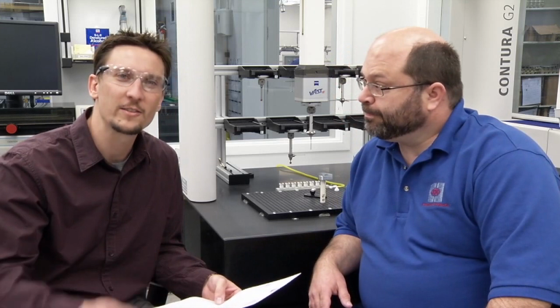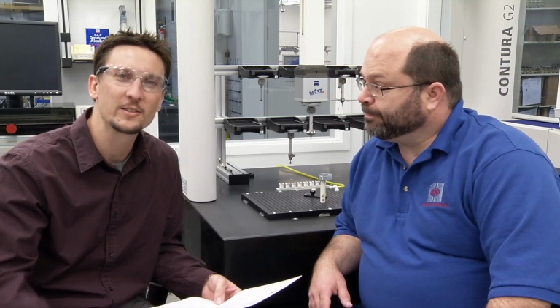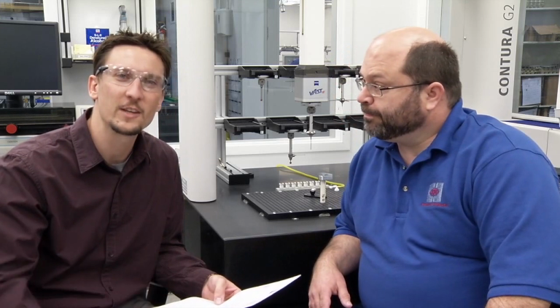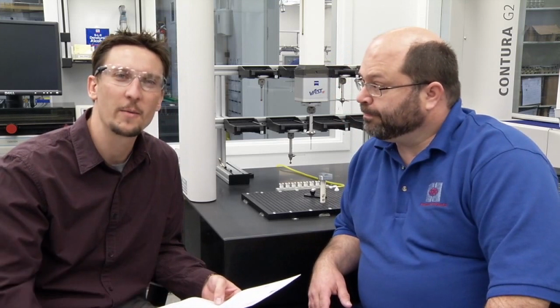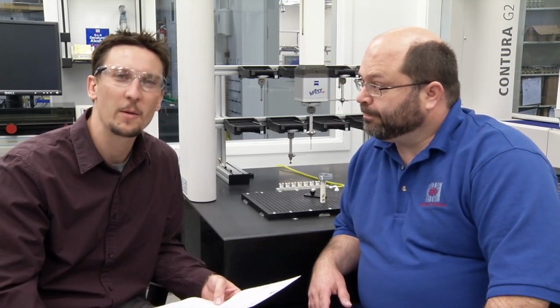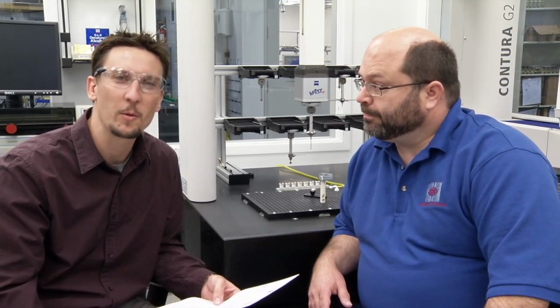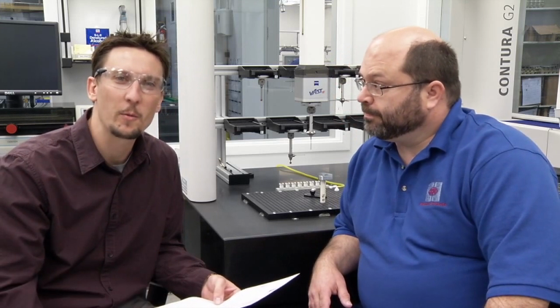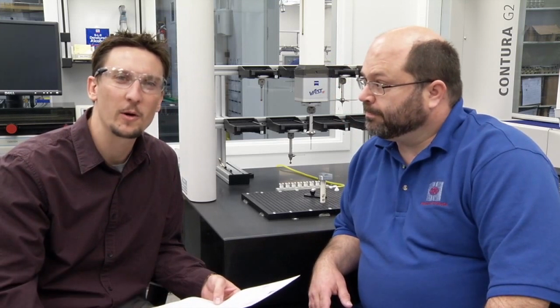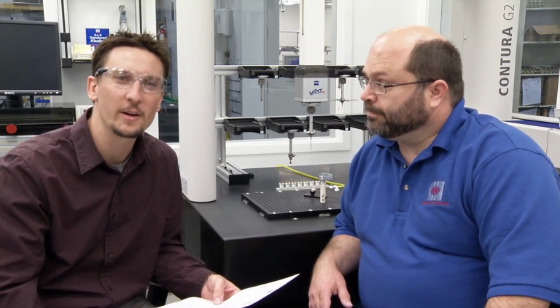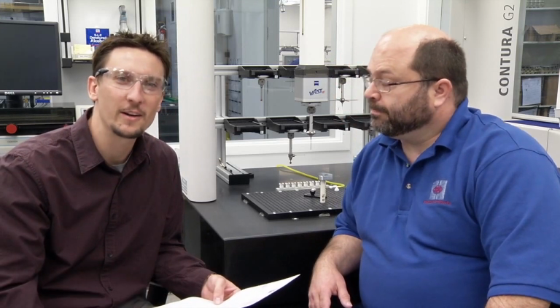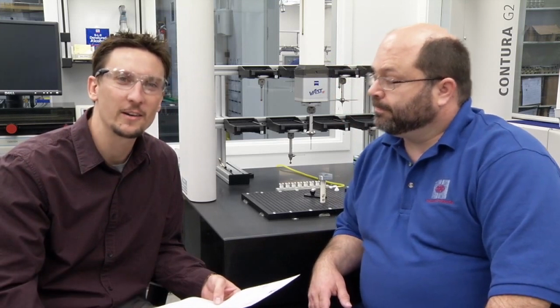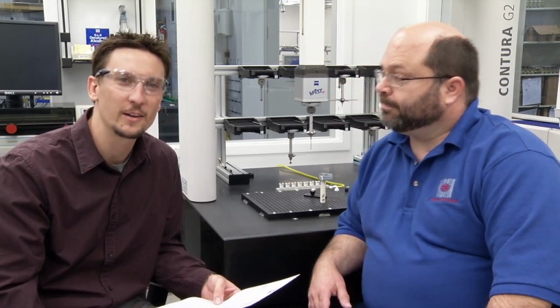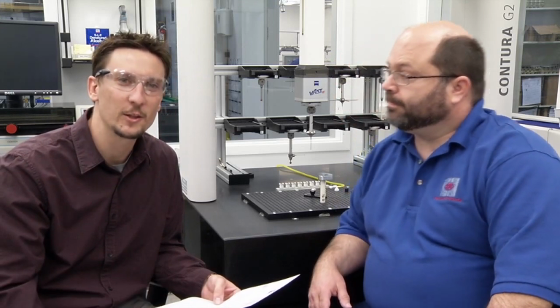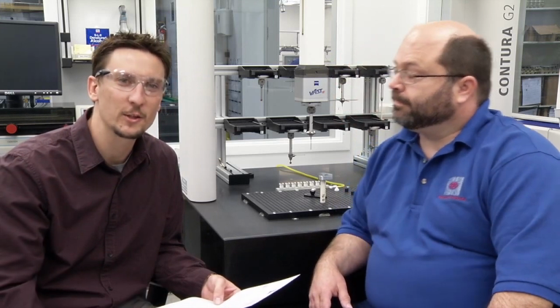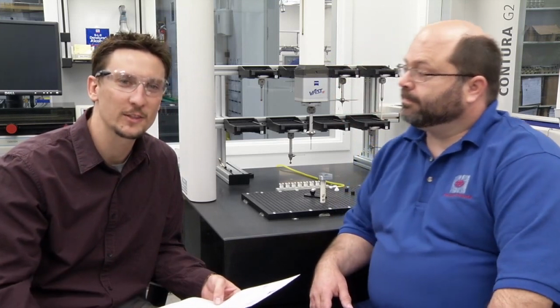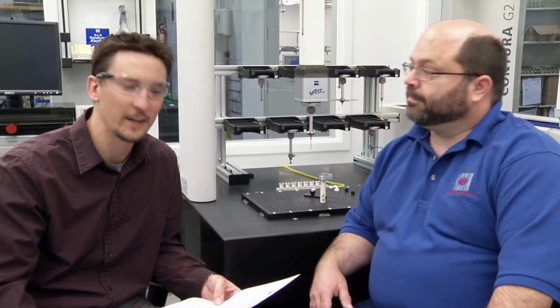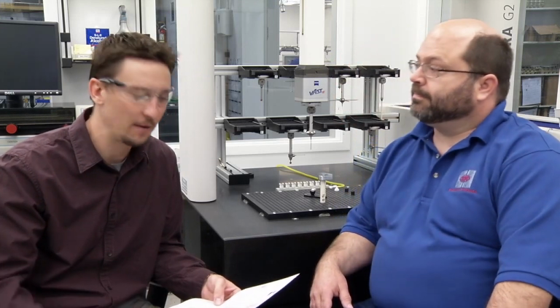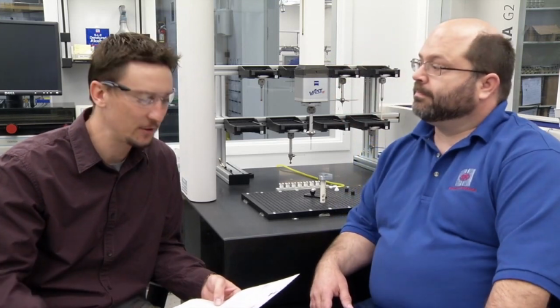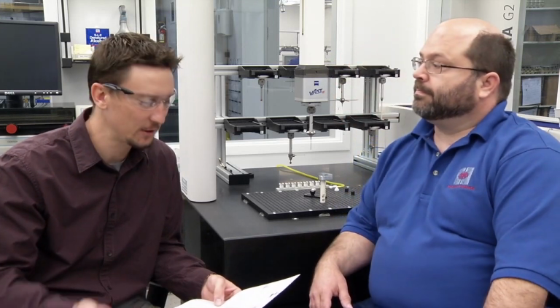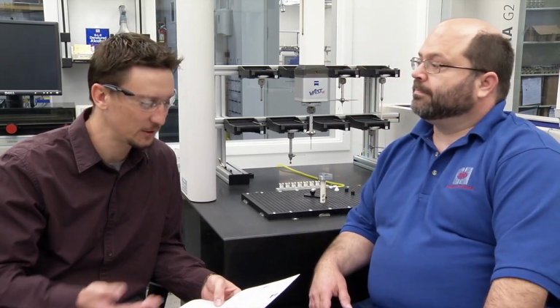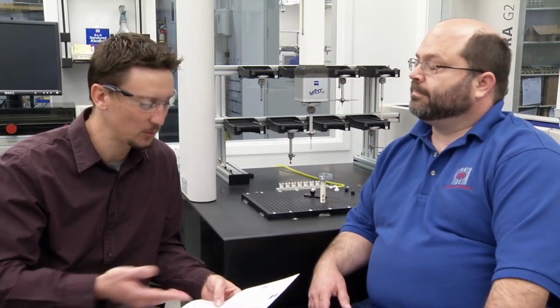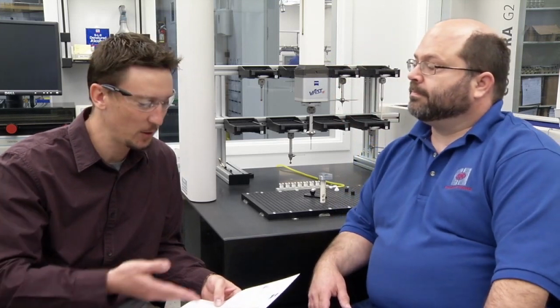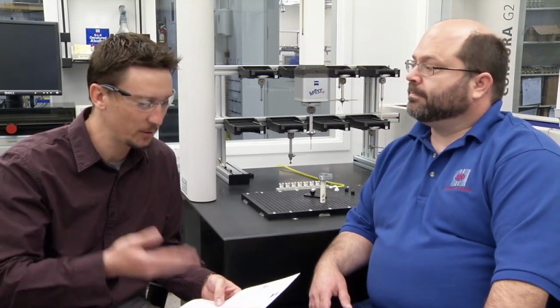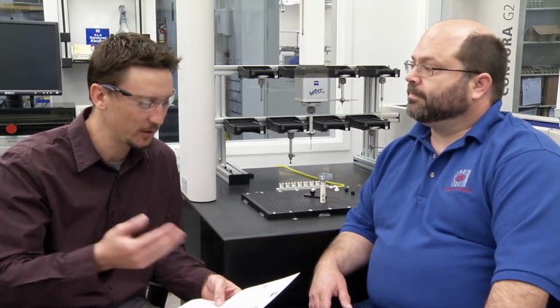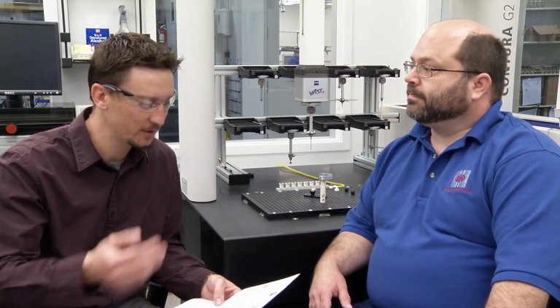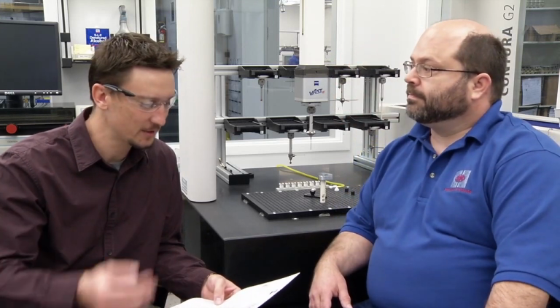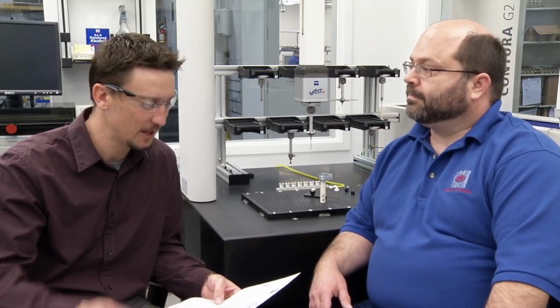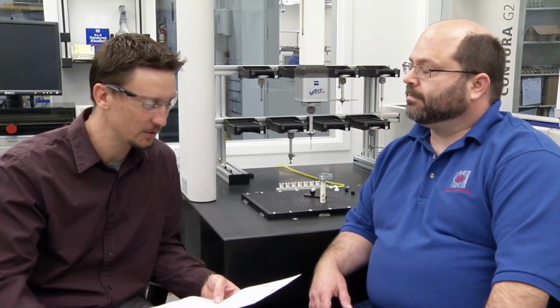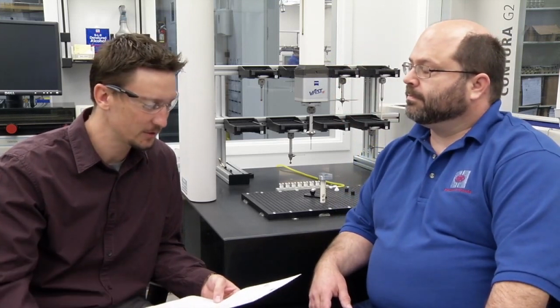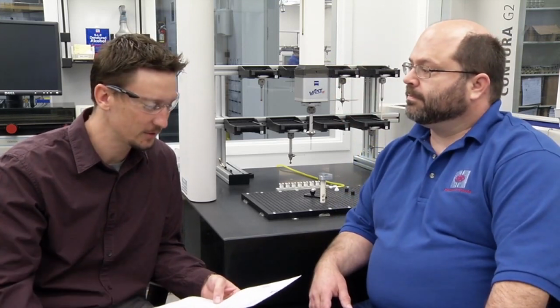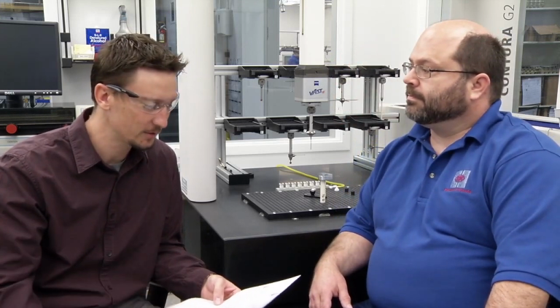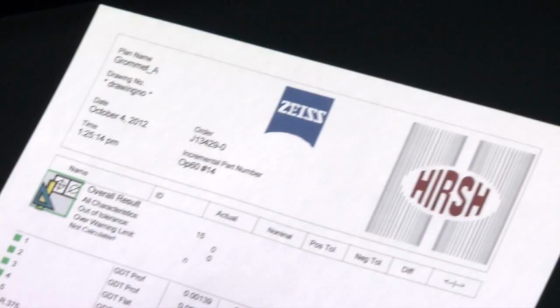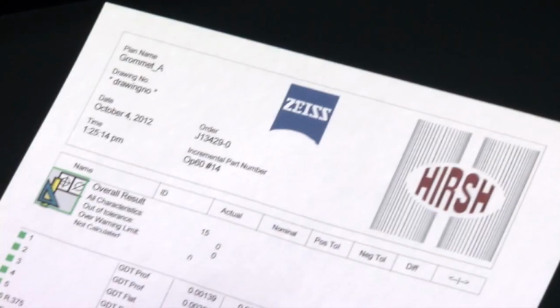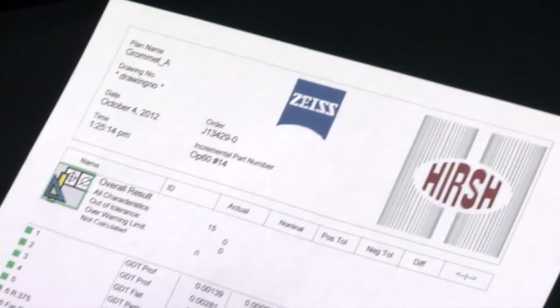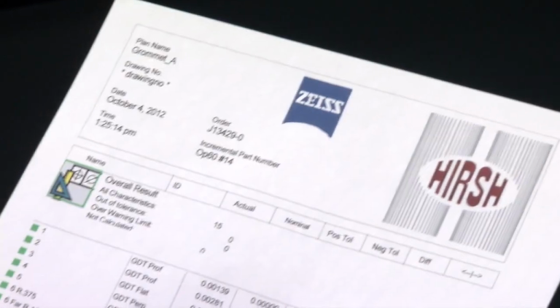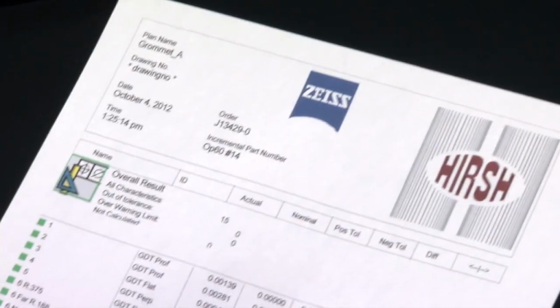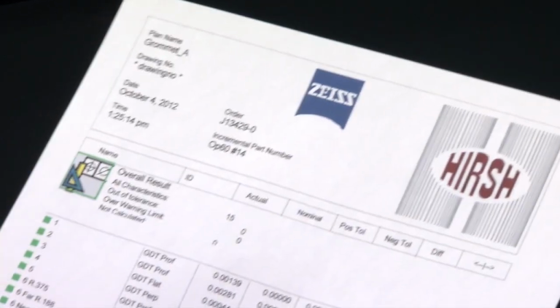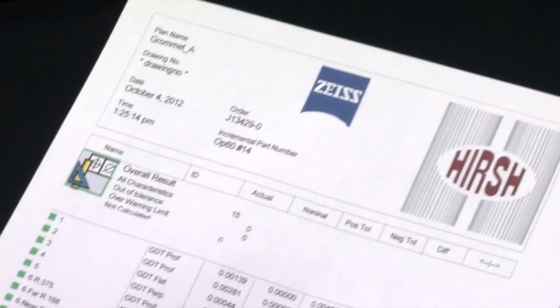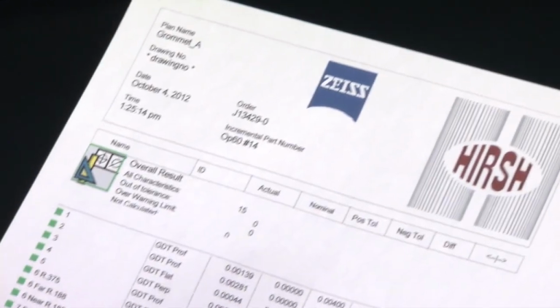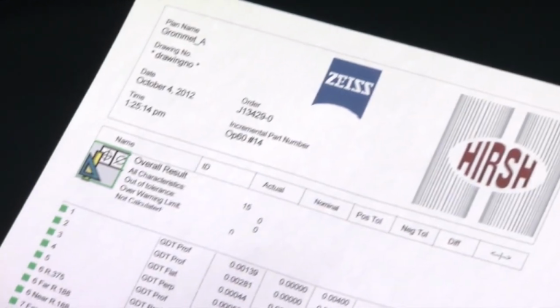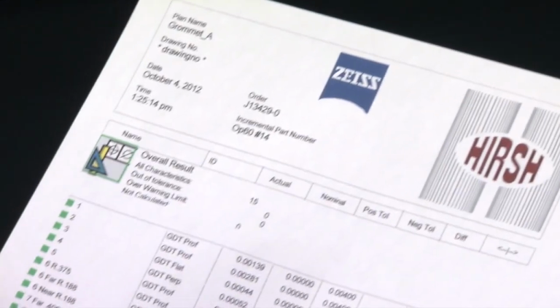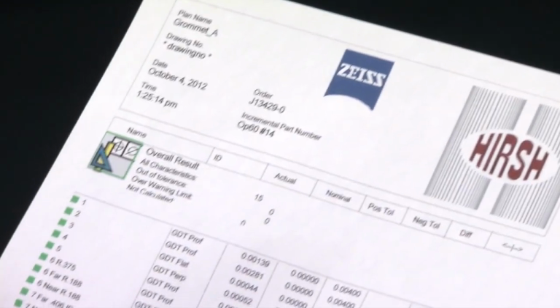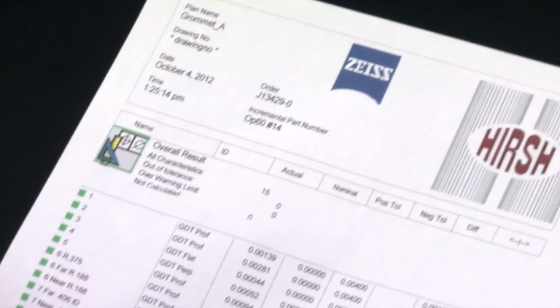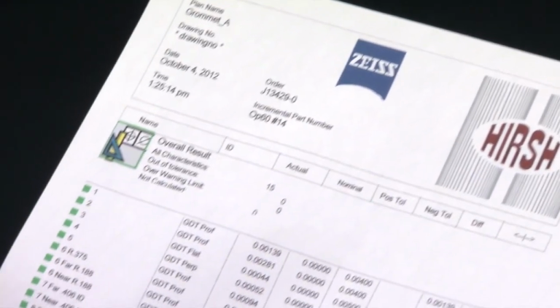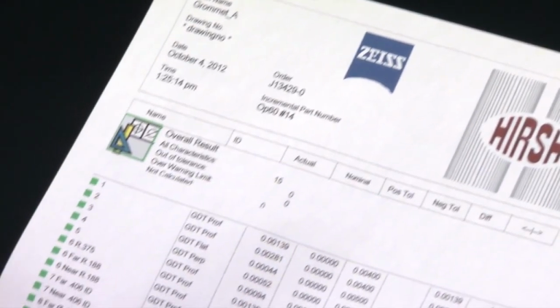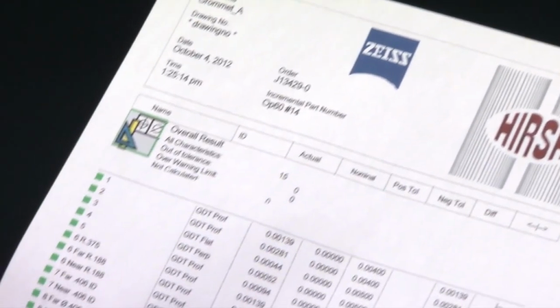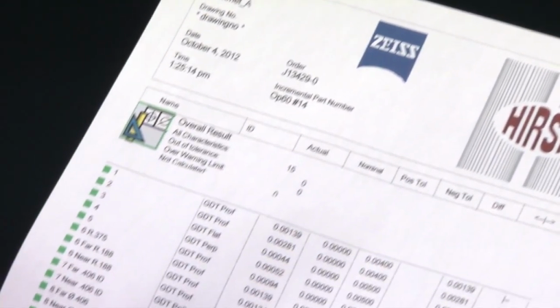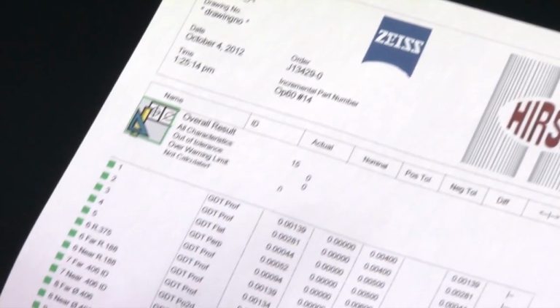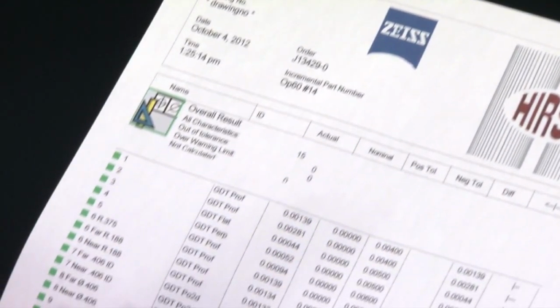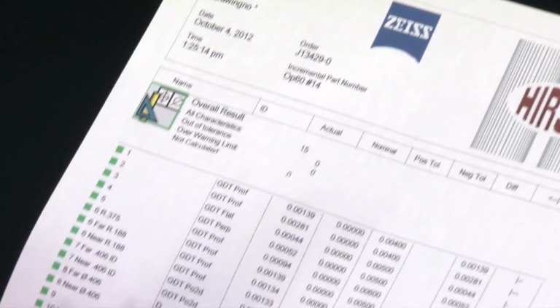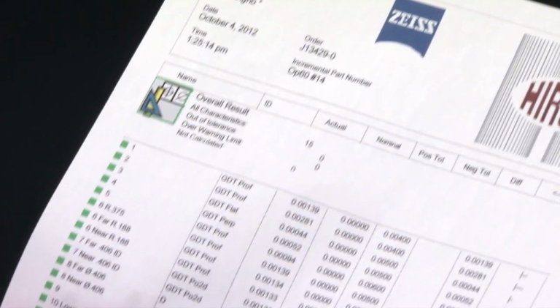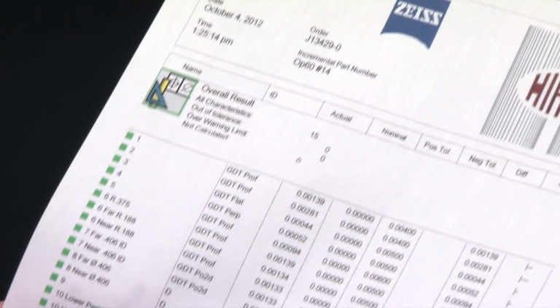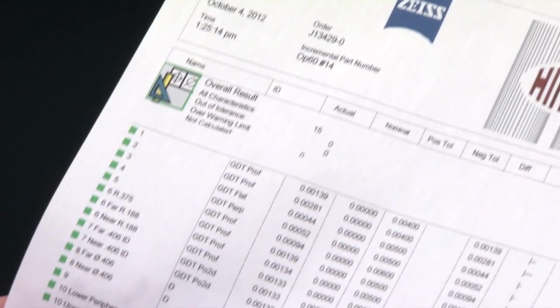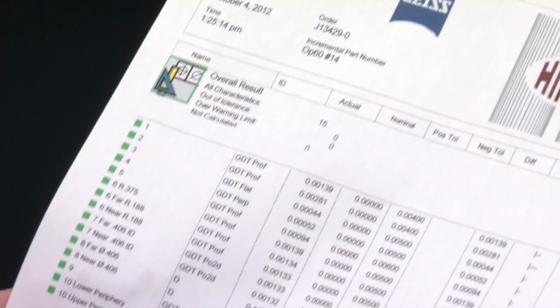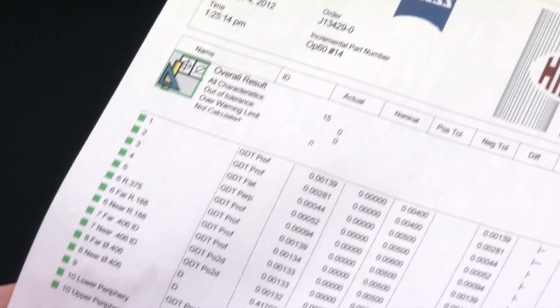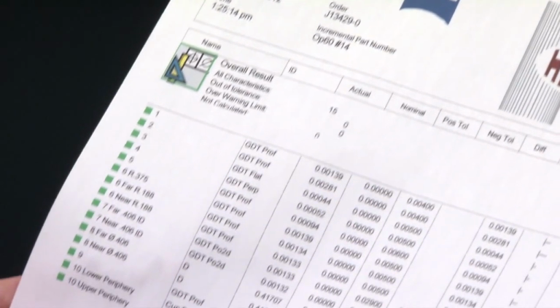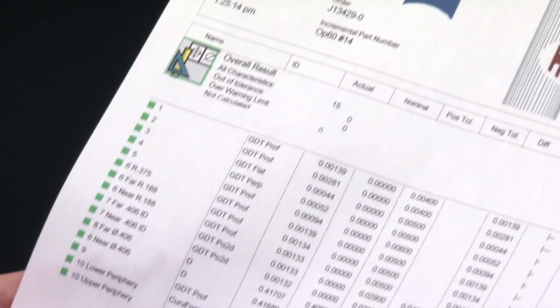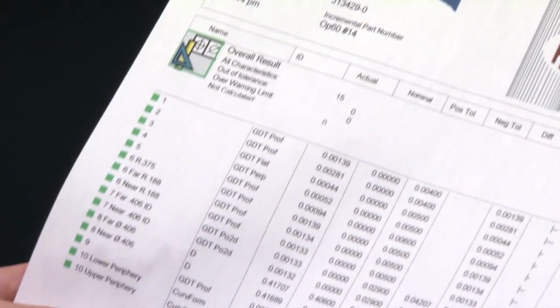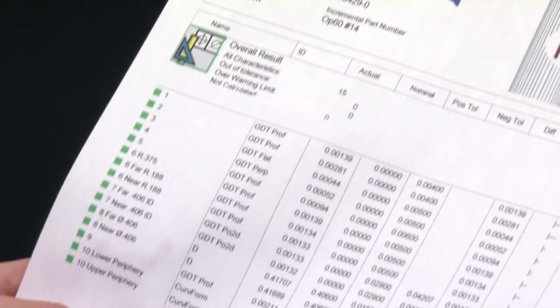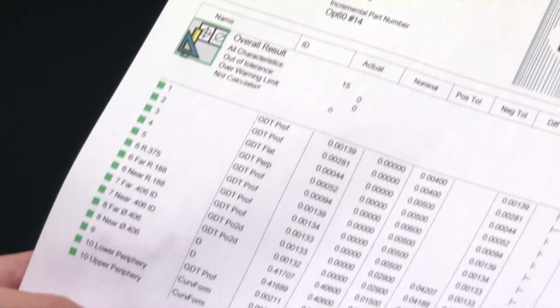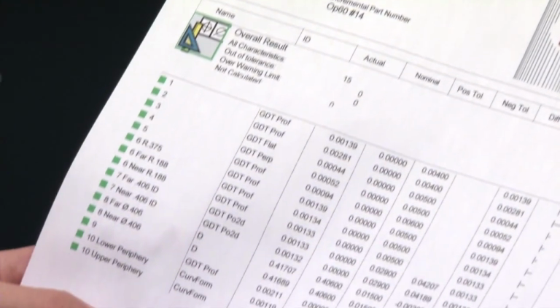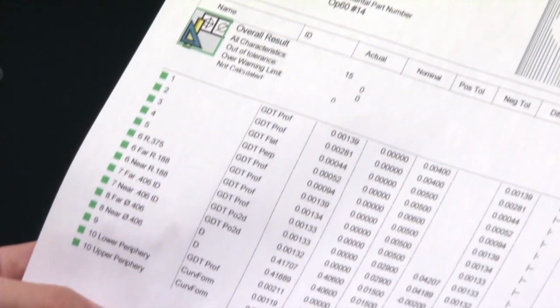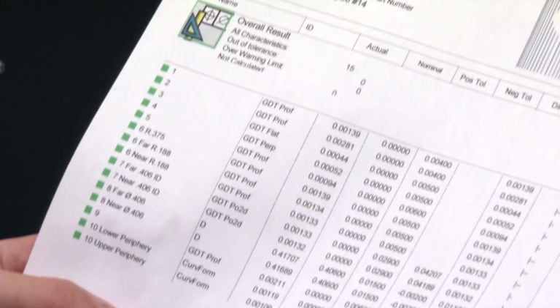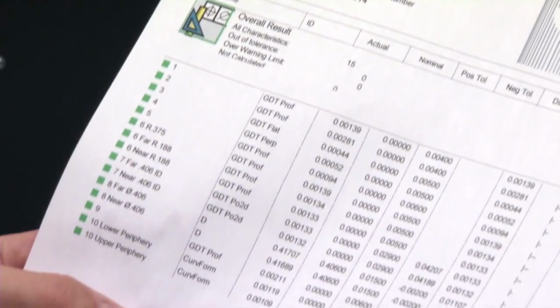The CMM report shows everything is well within tolerances — all green. The inspection results look great.